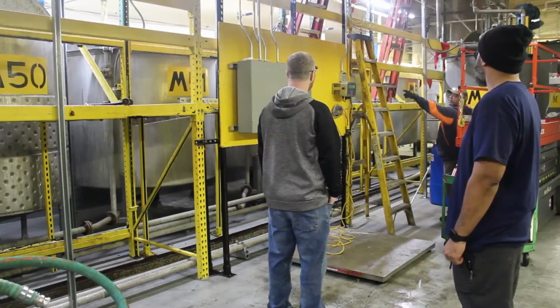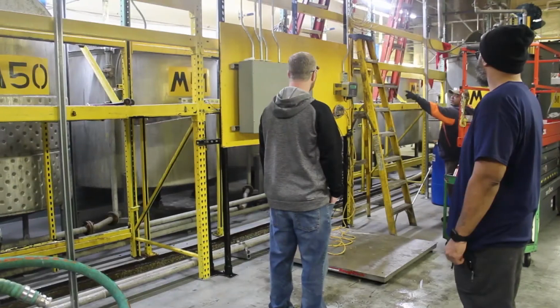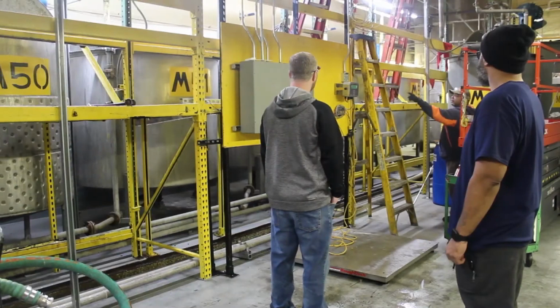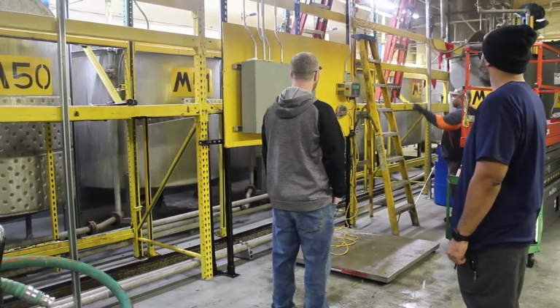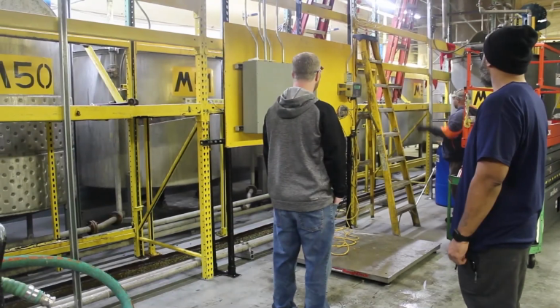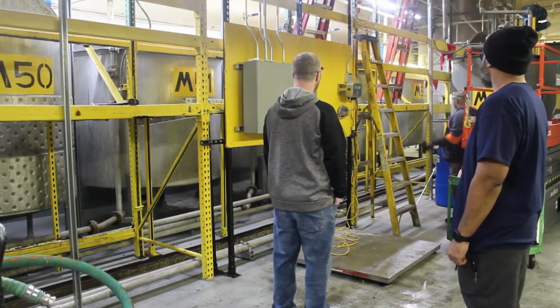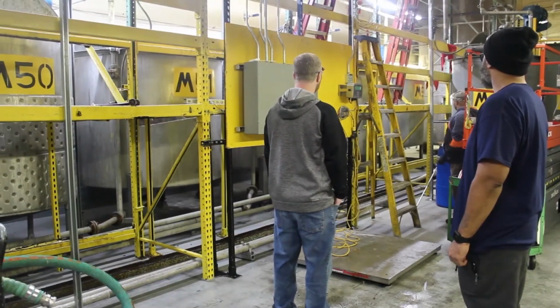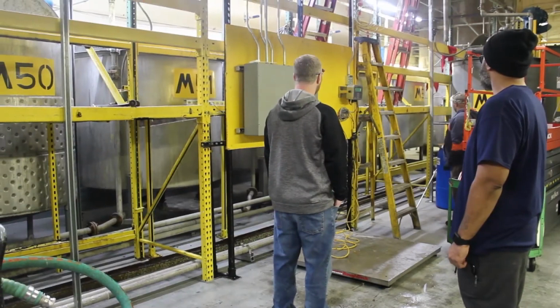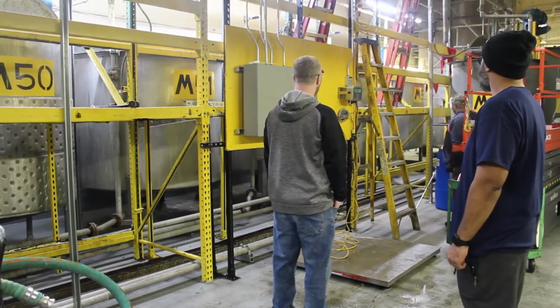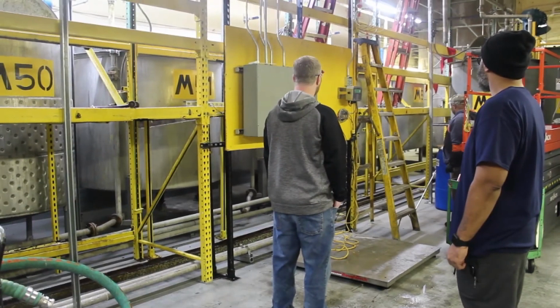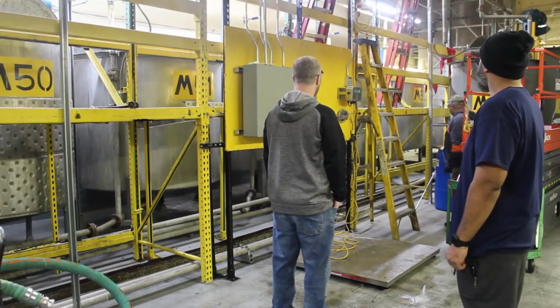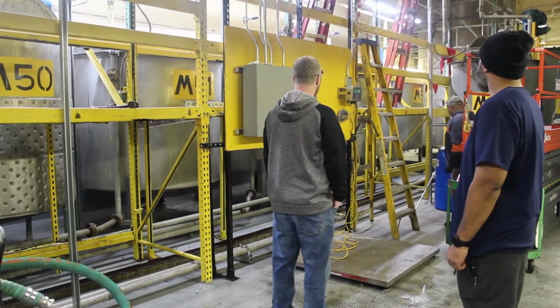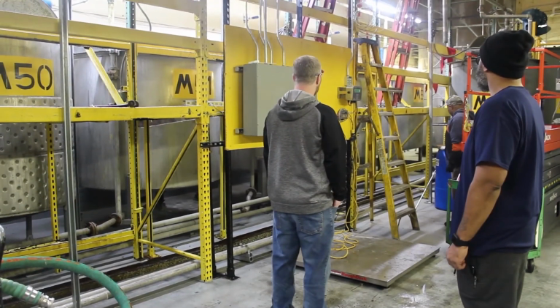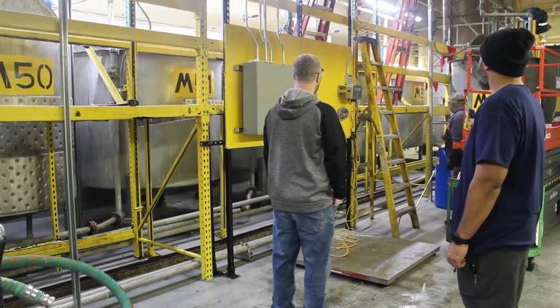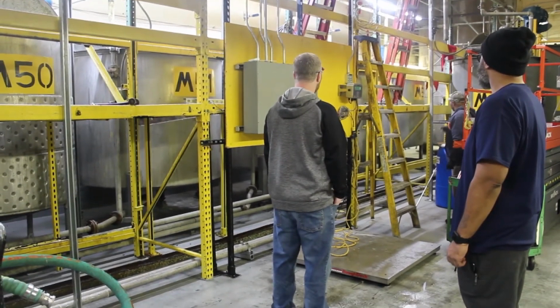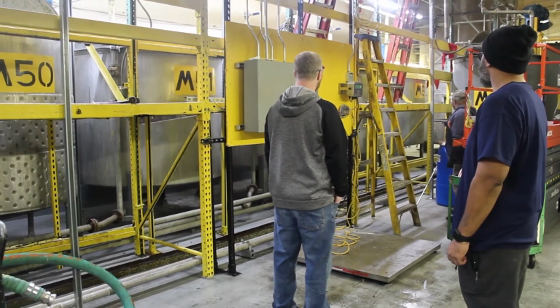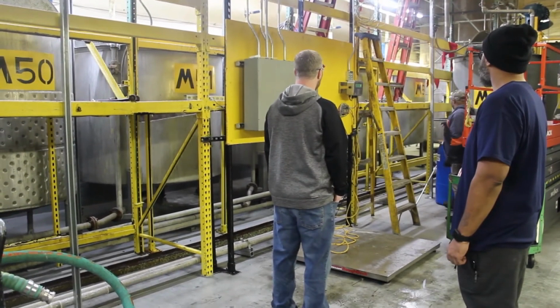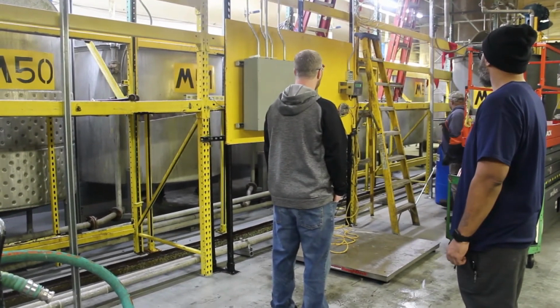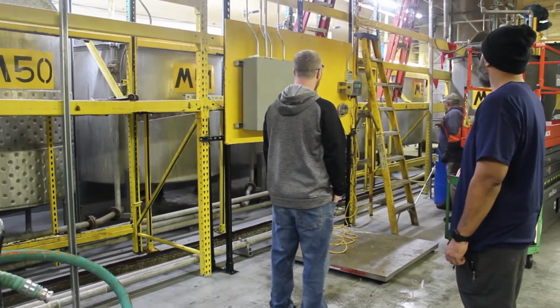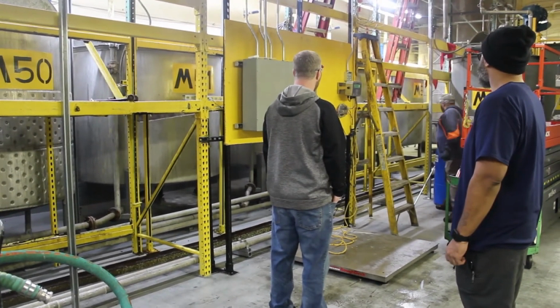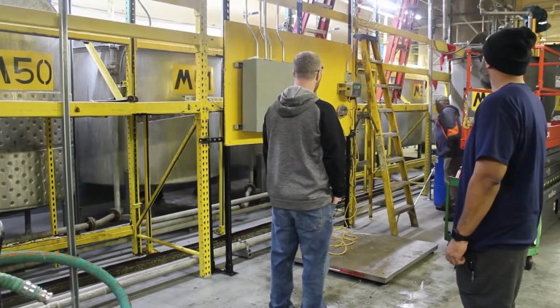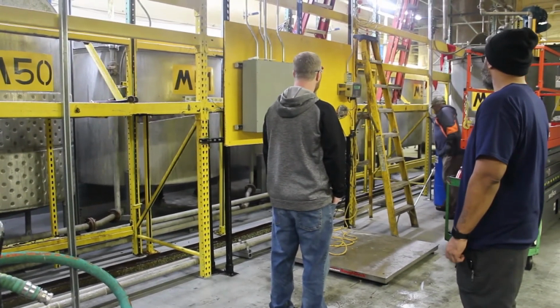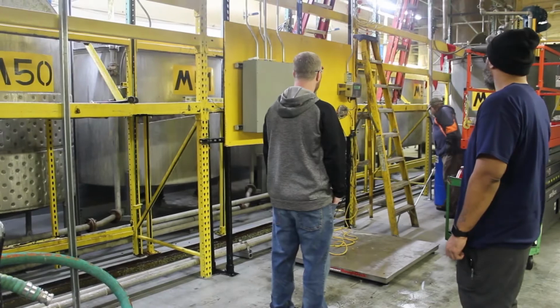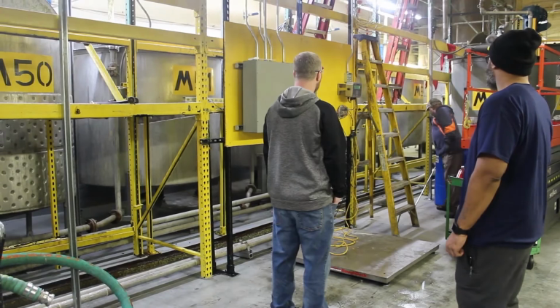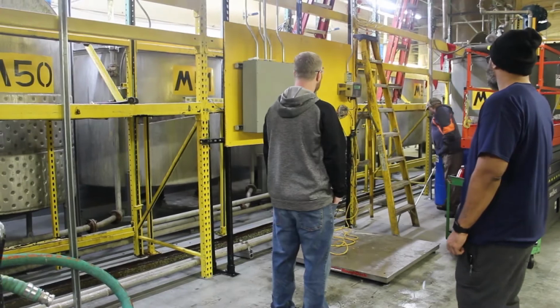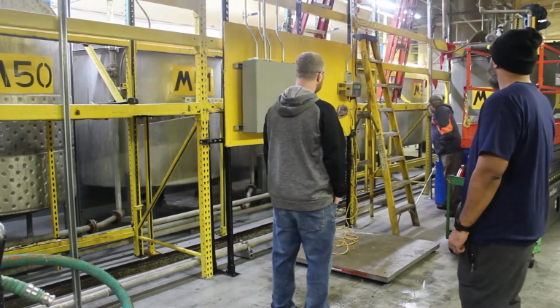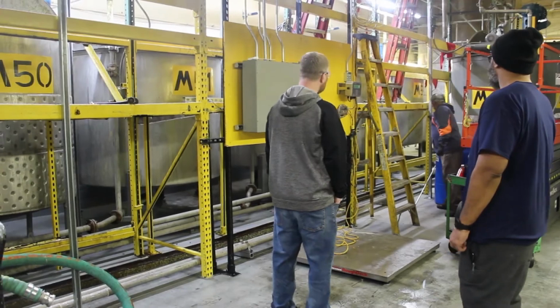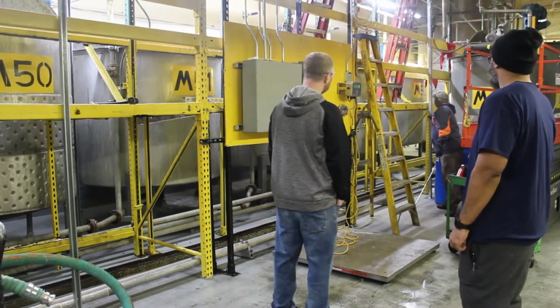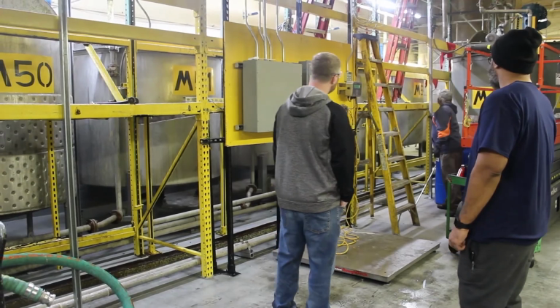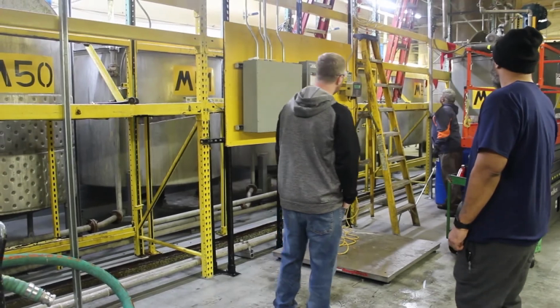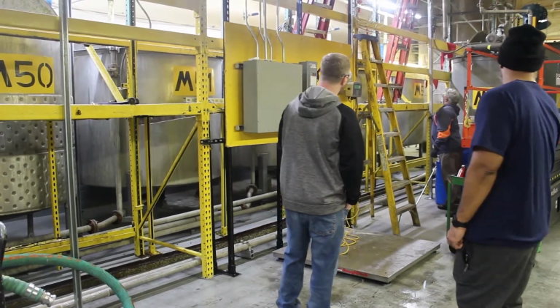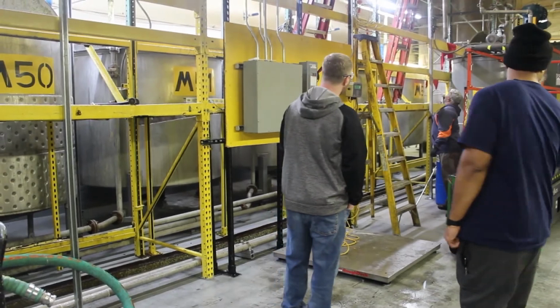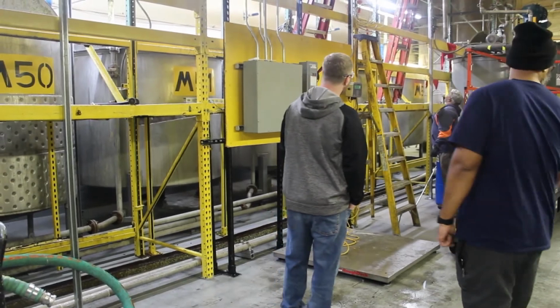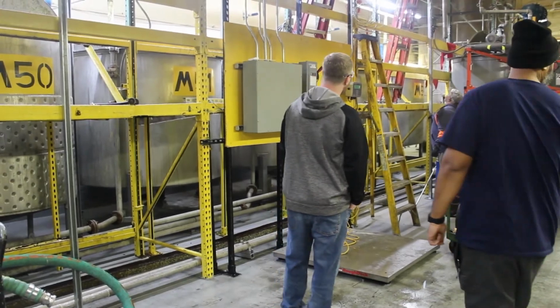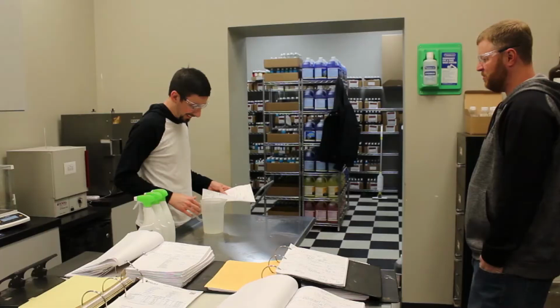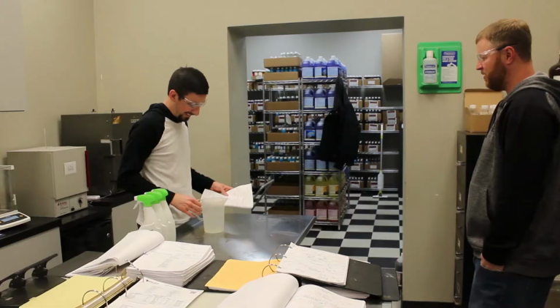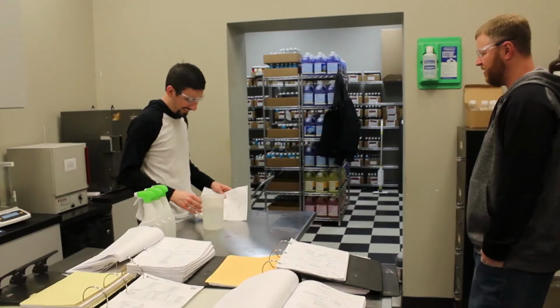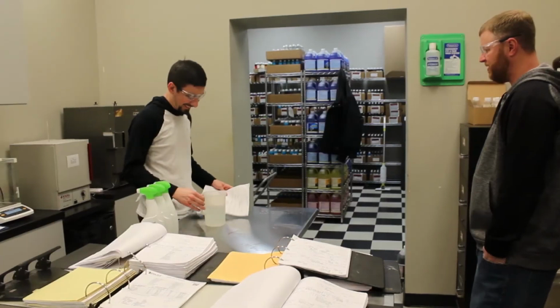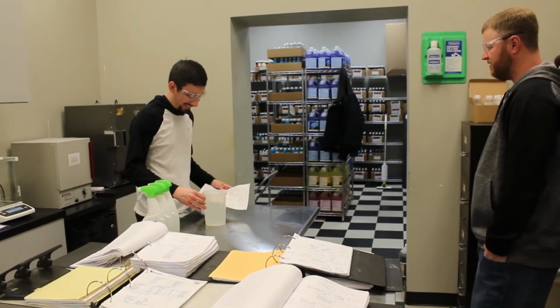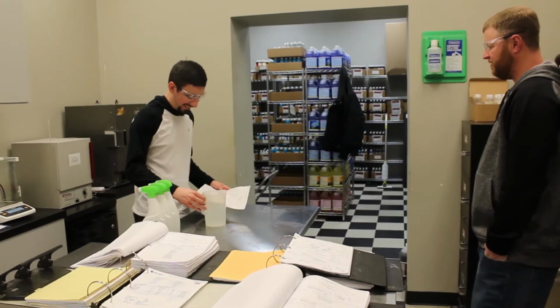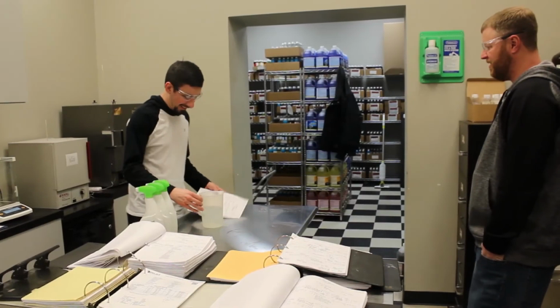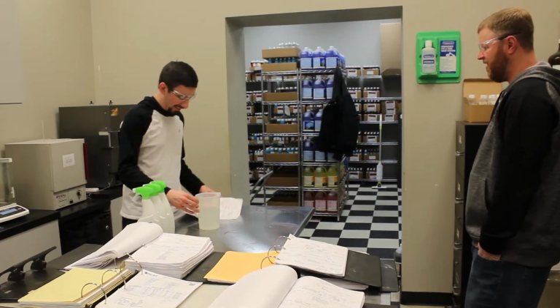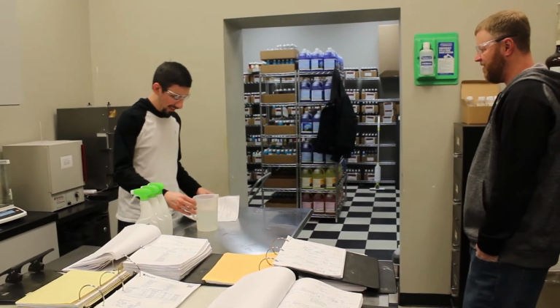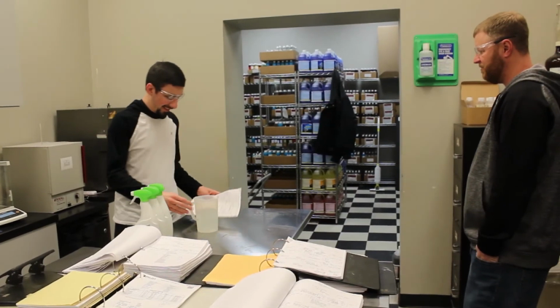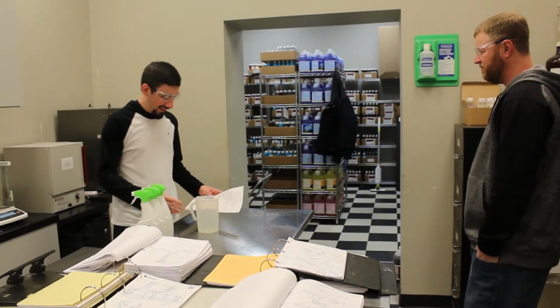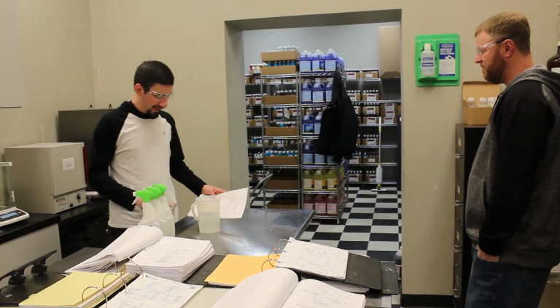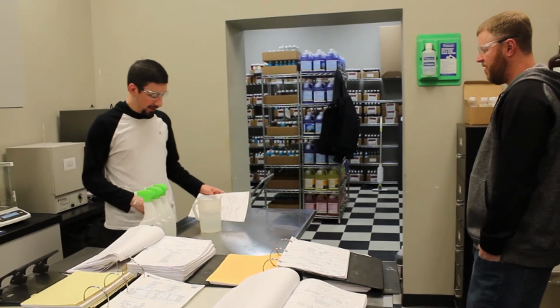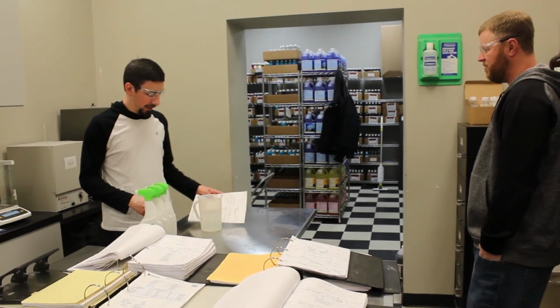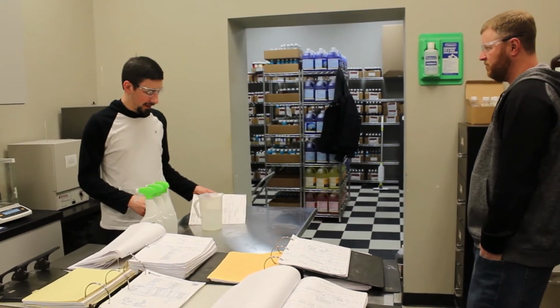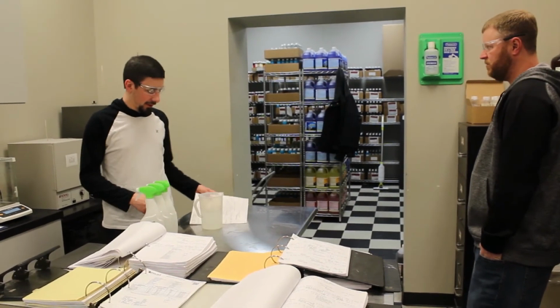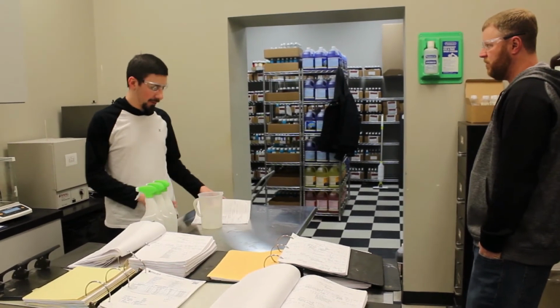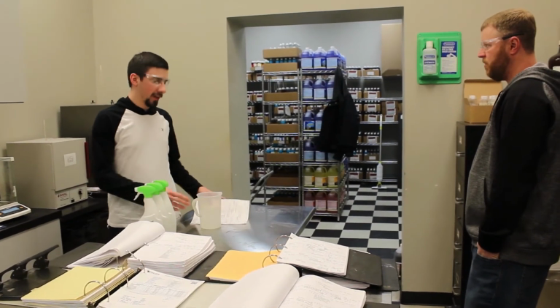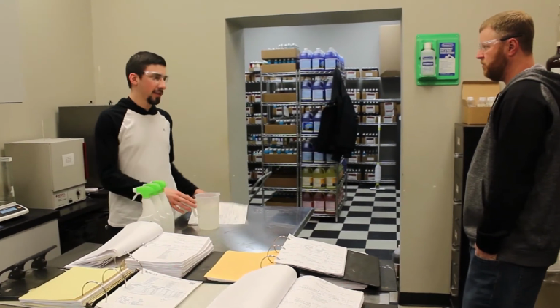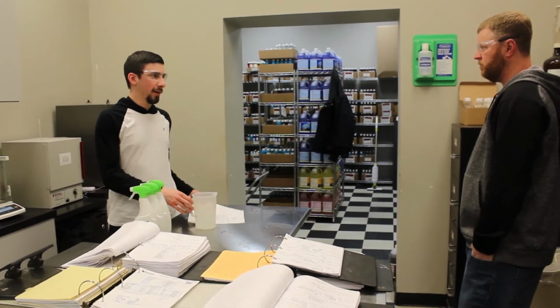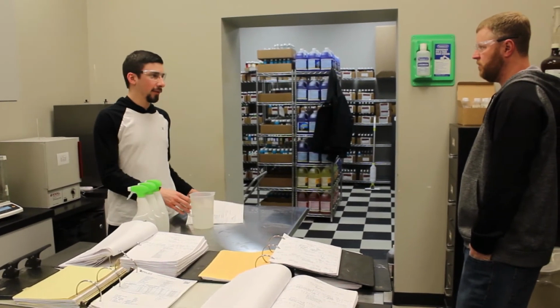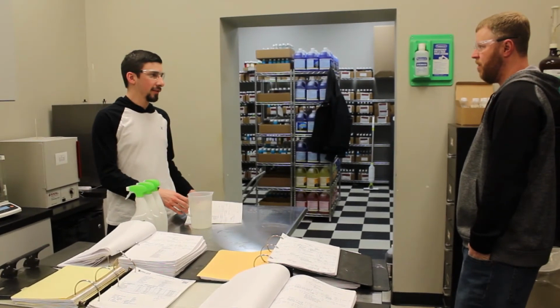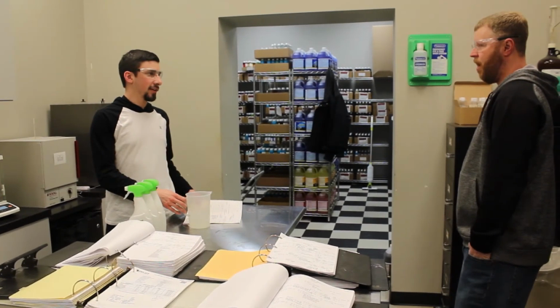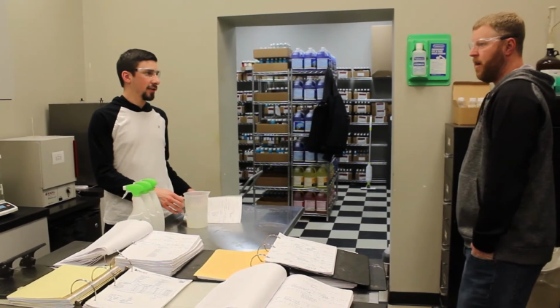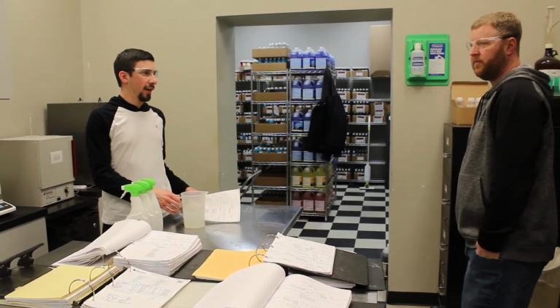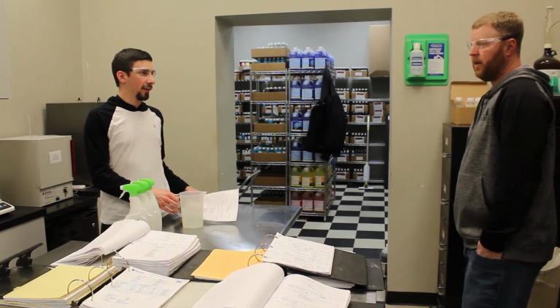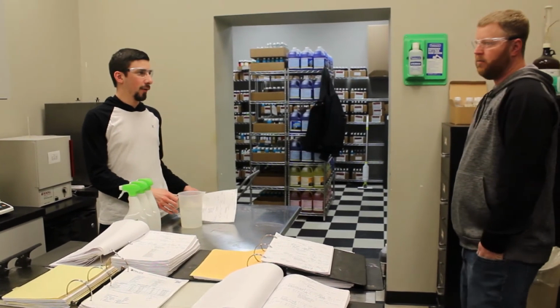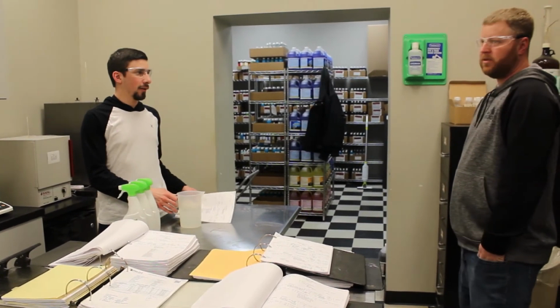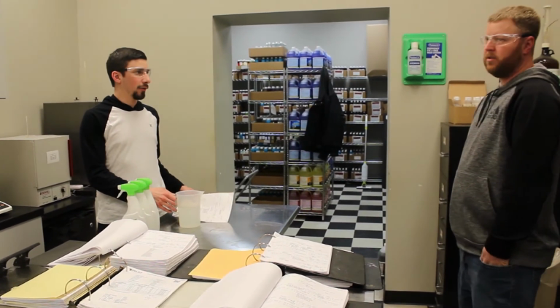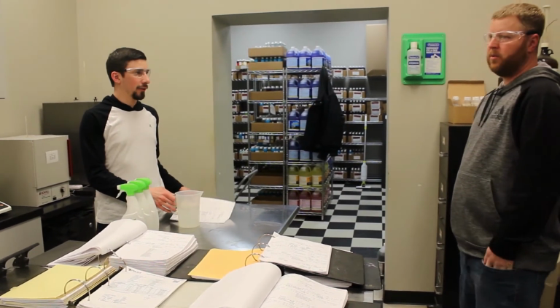When the order is done and complete, it is sent into the QC lab to make sure that we did everything we were supposed to do on the batch.